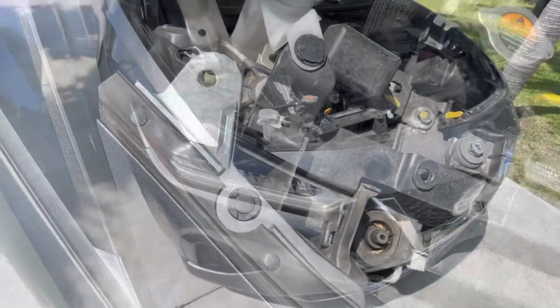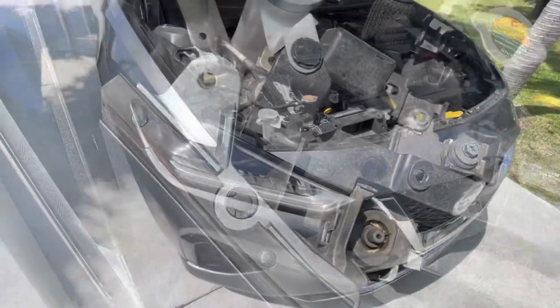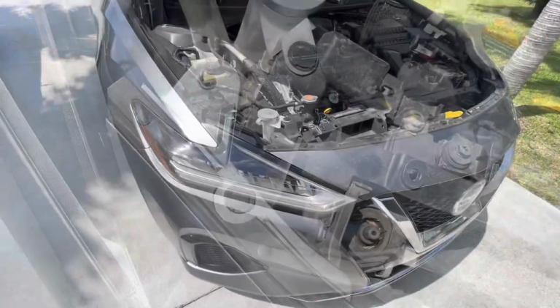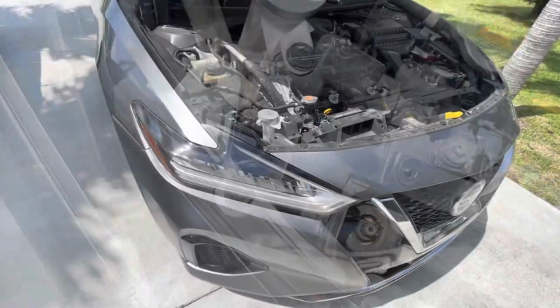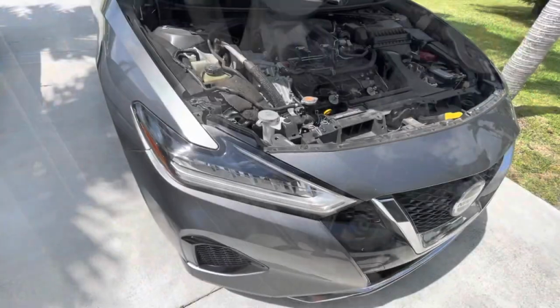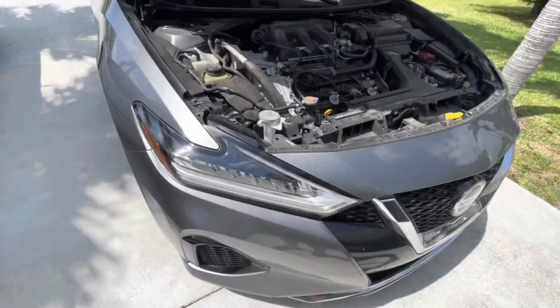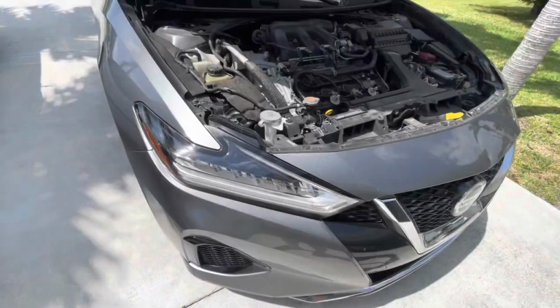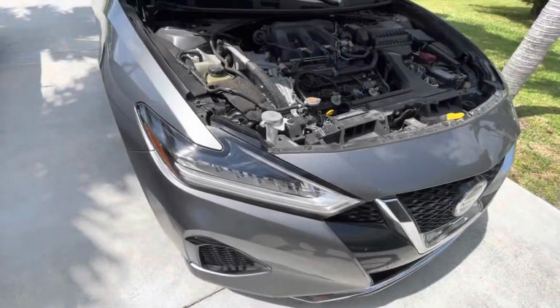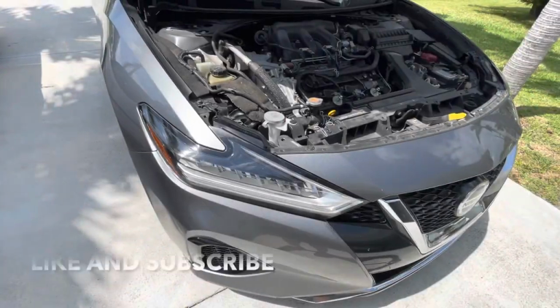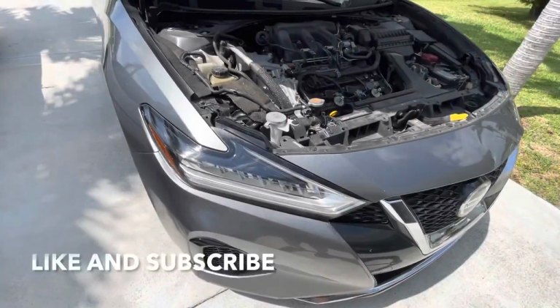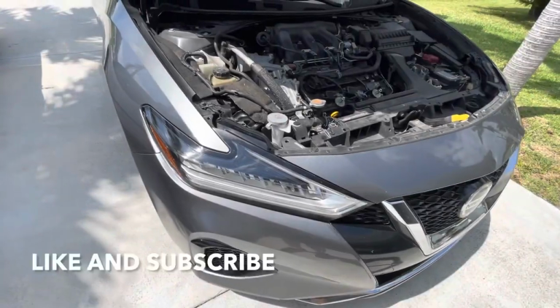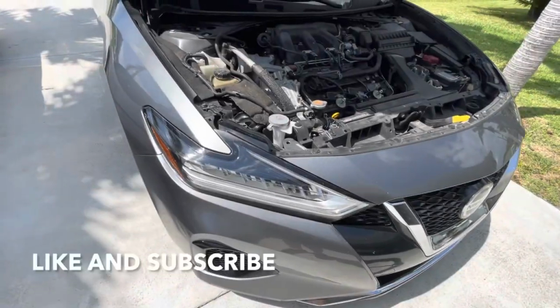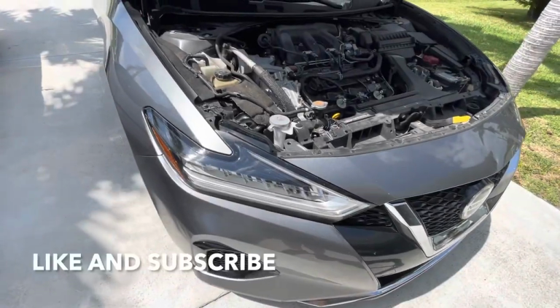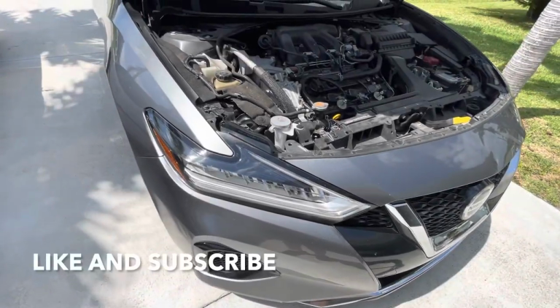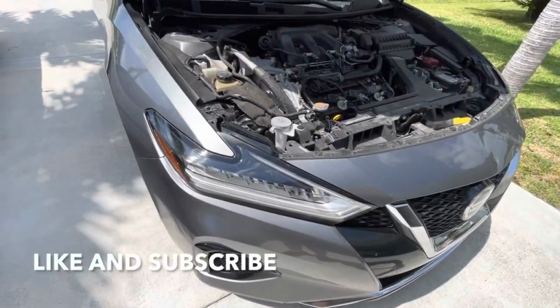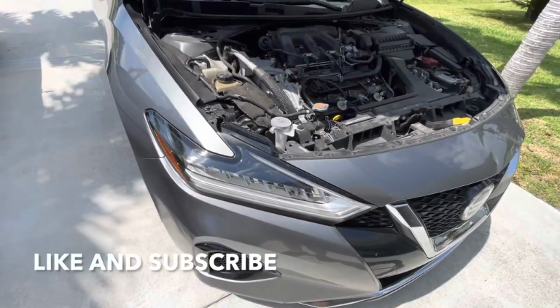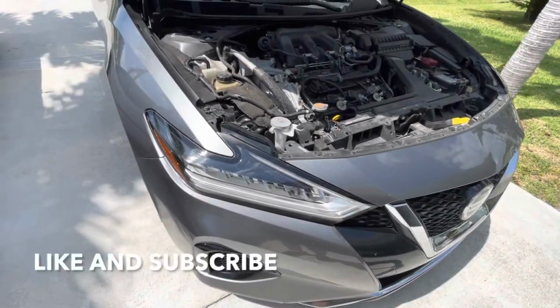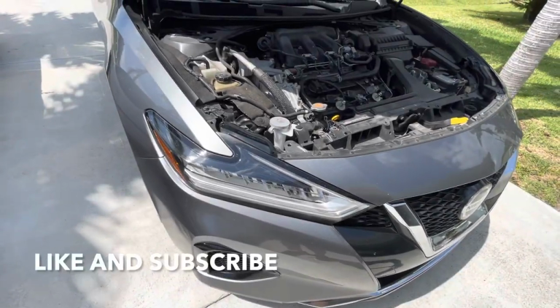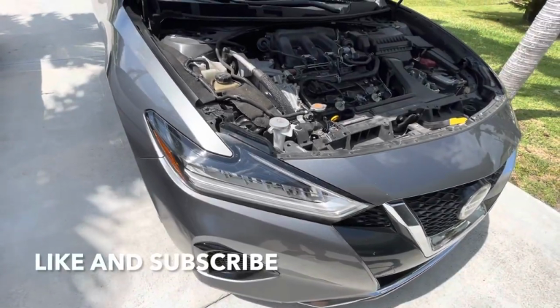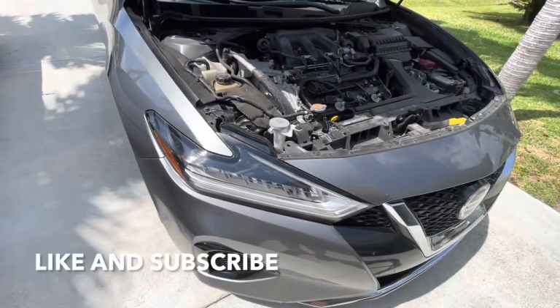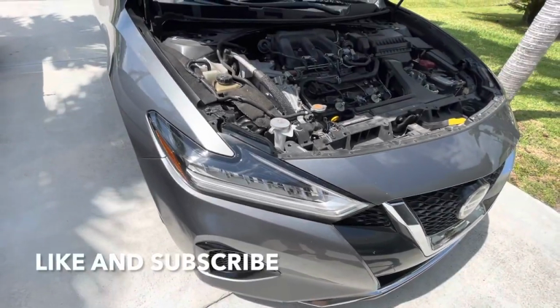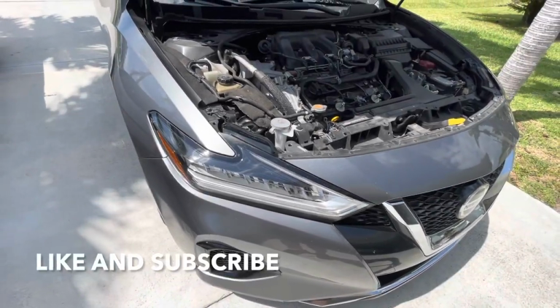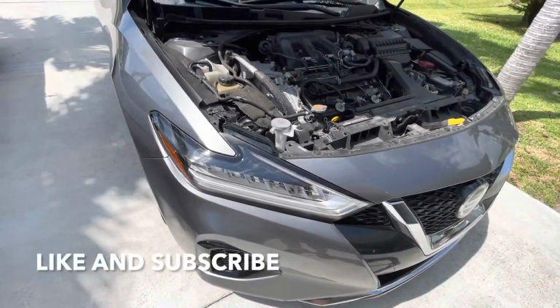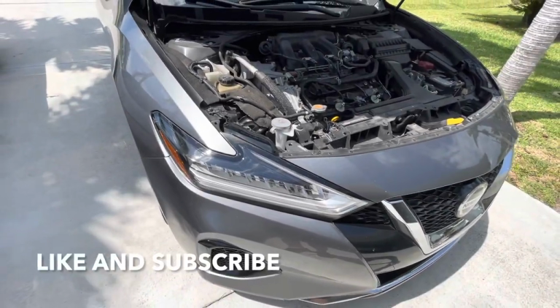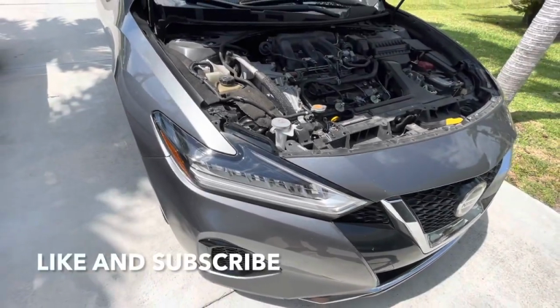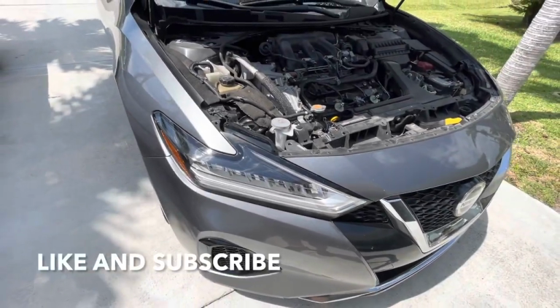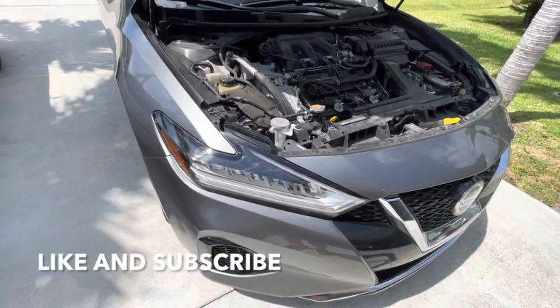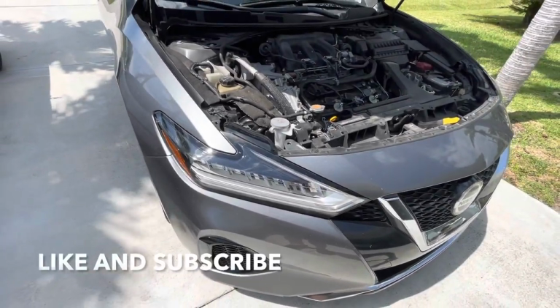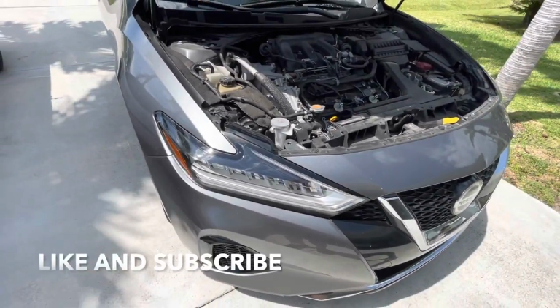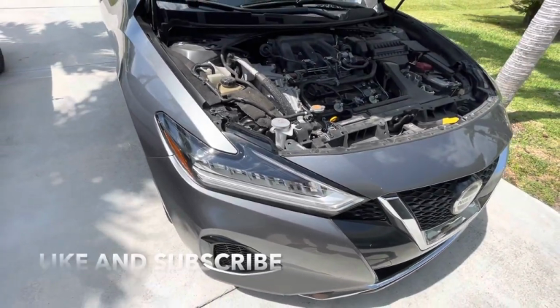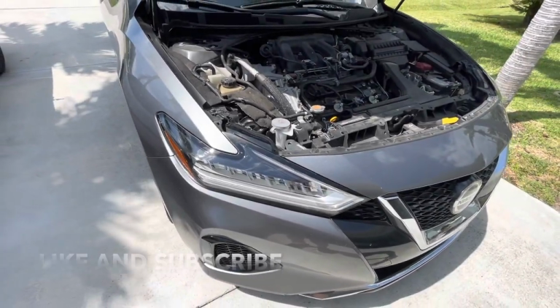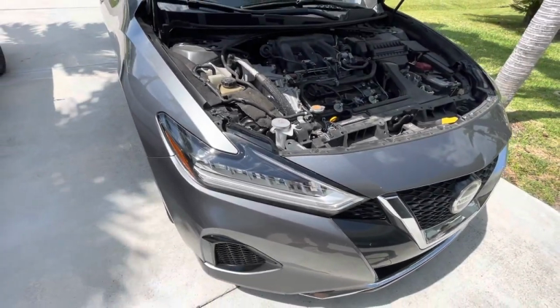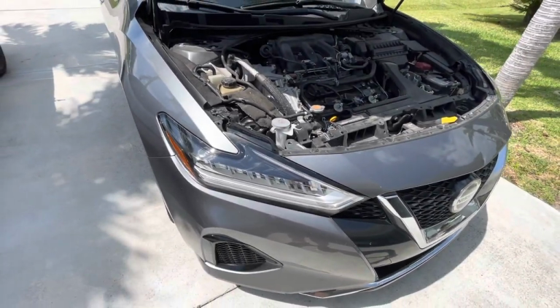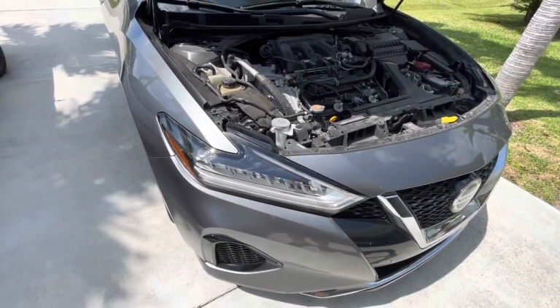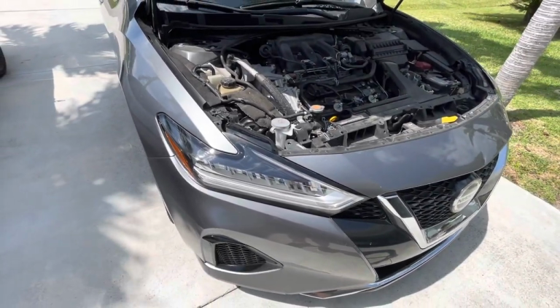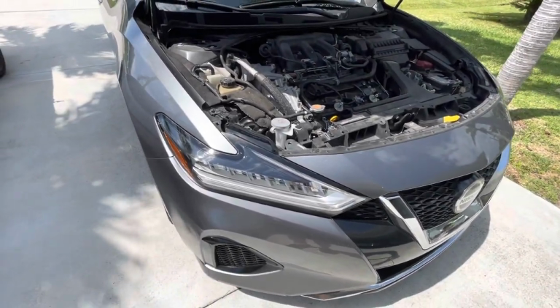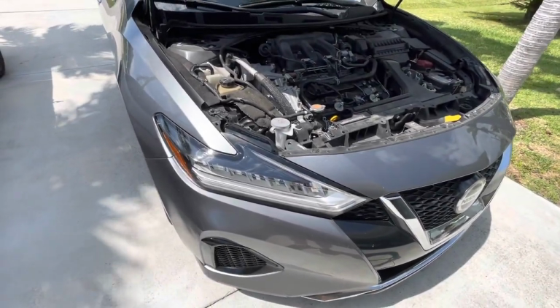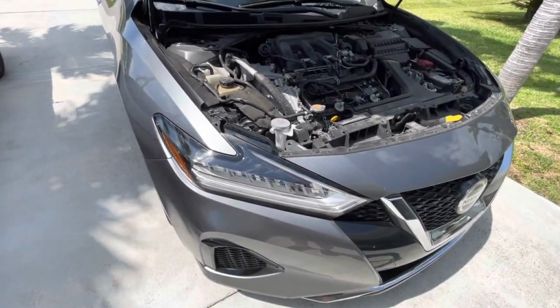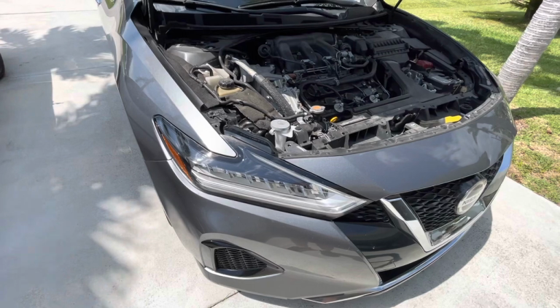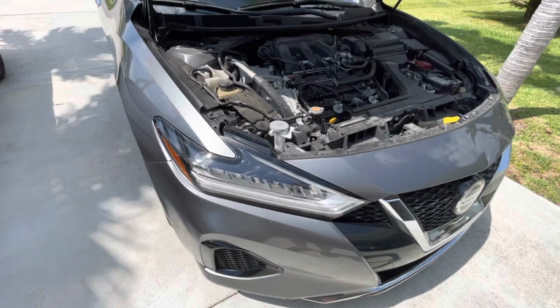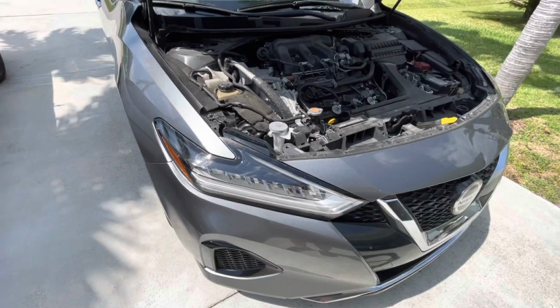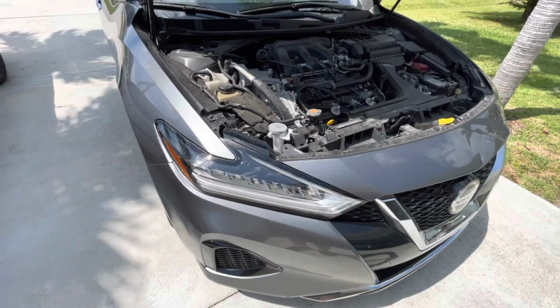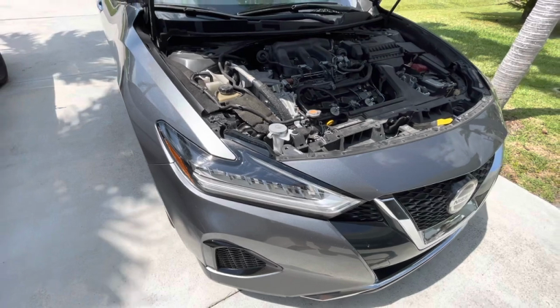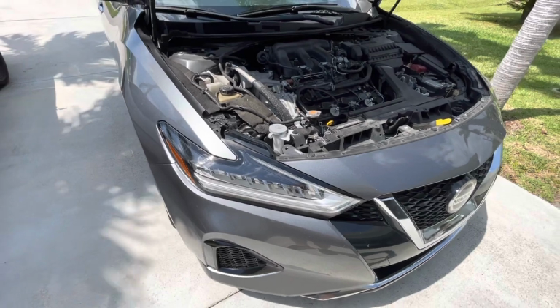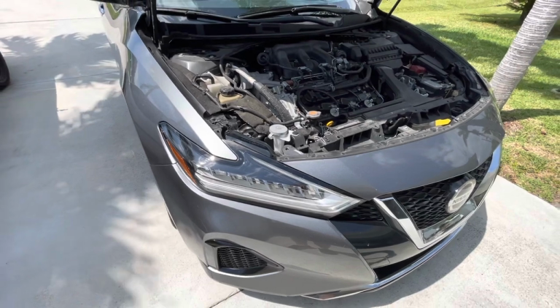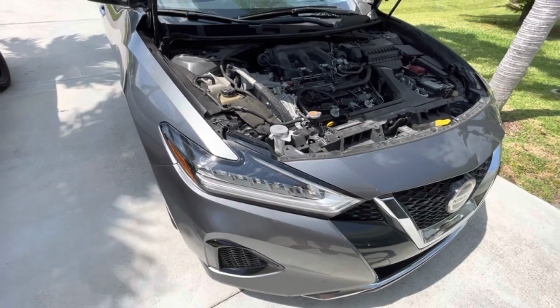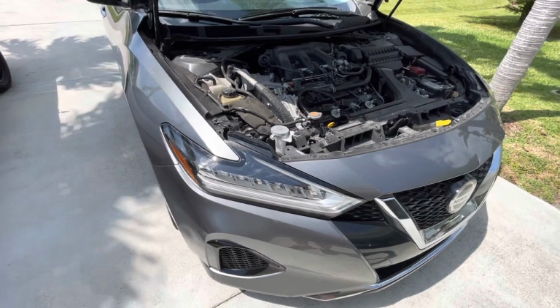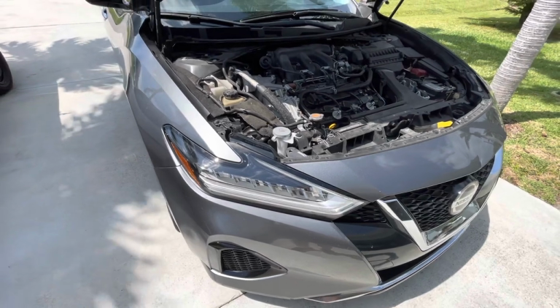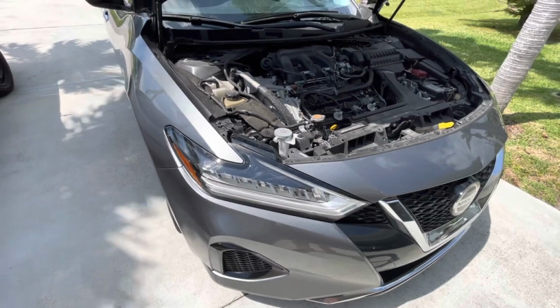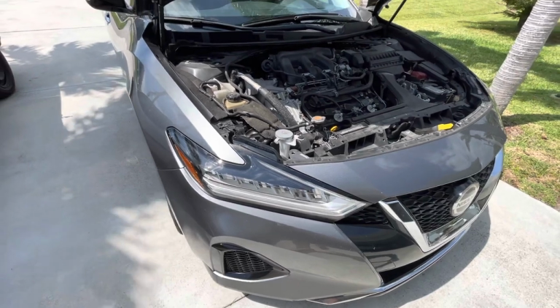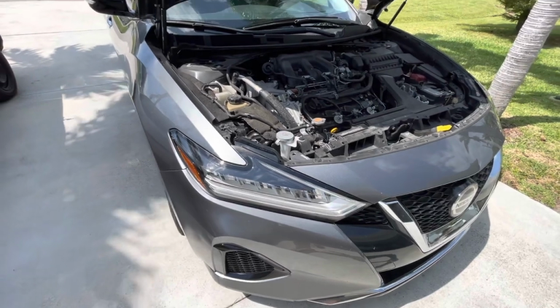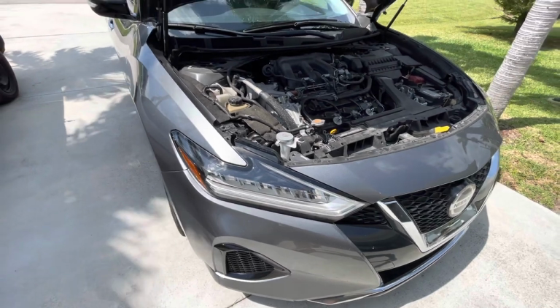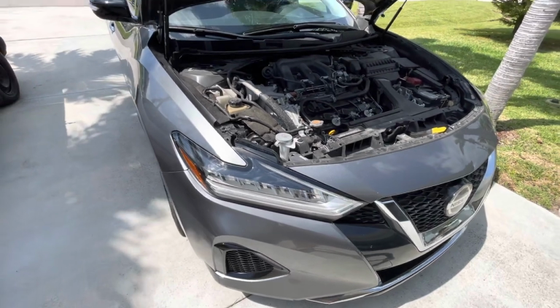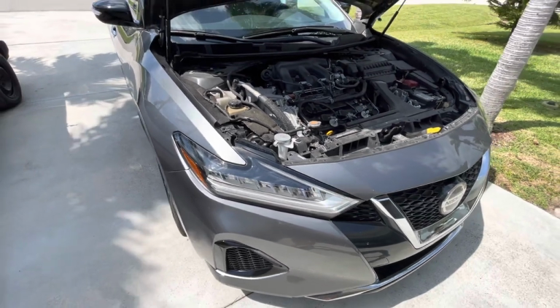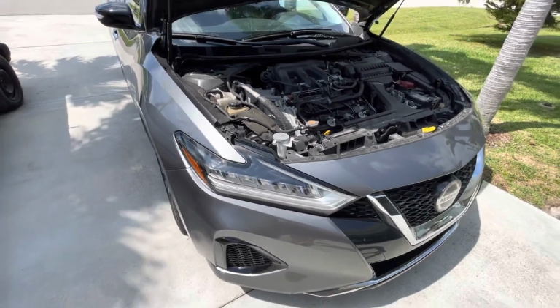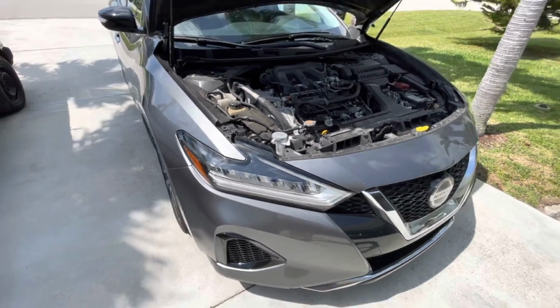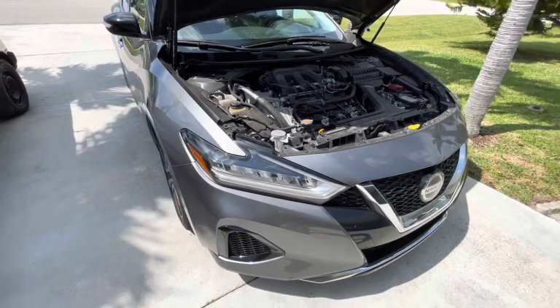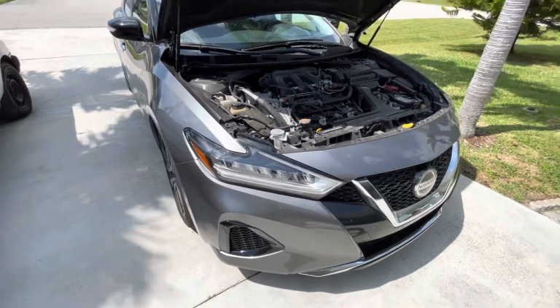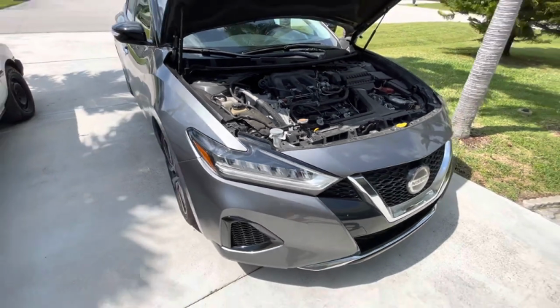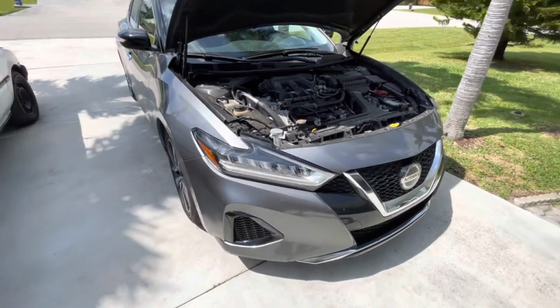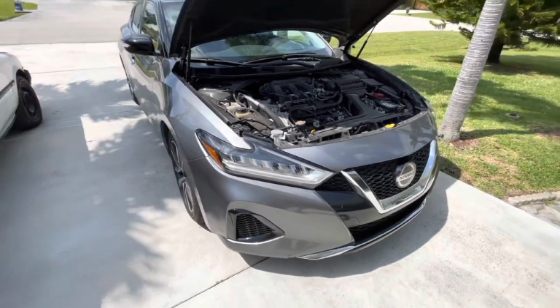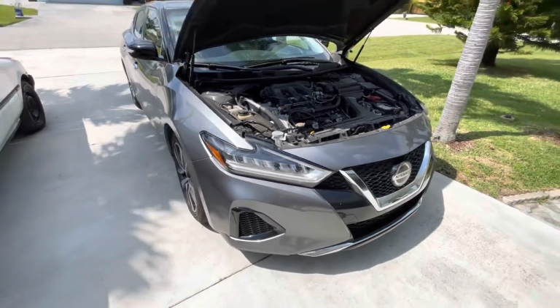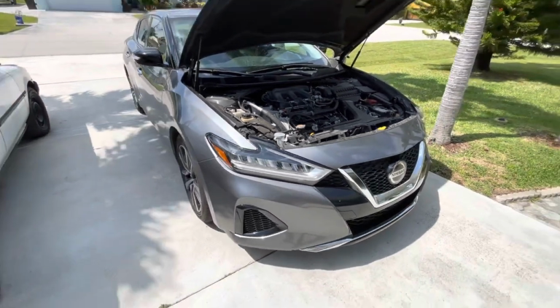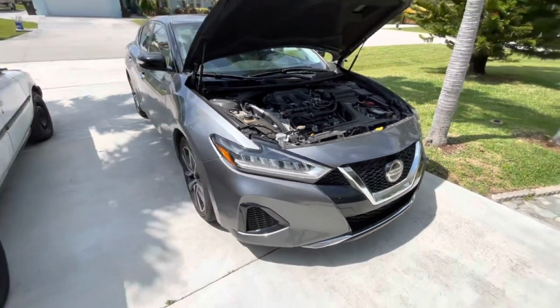Alright guys, that wasn't too bad. That's how you replace the headlight on a Nissan Maxima. I hope this video helped you out. Like and subscribe — talk to you guys later. Take care.